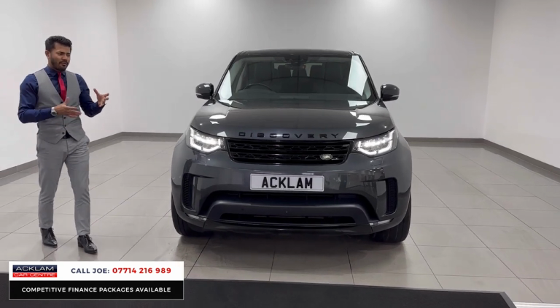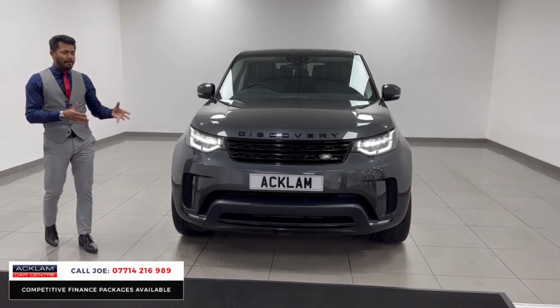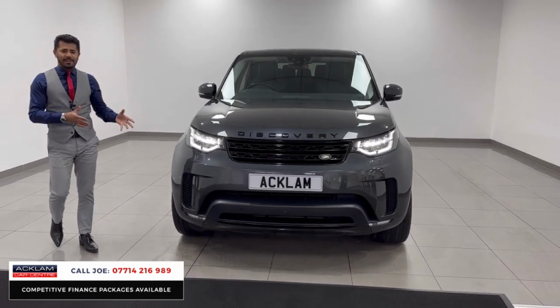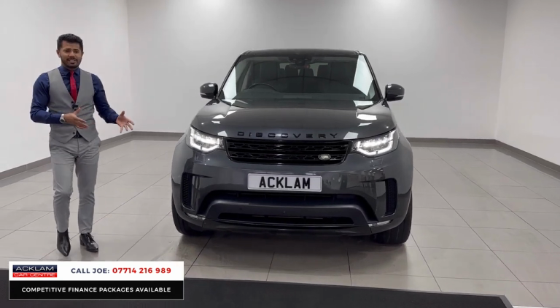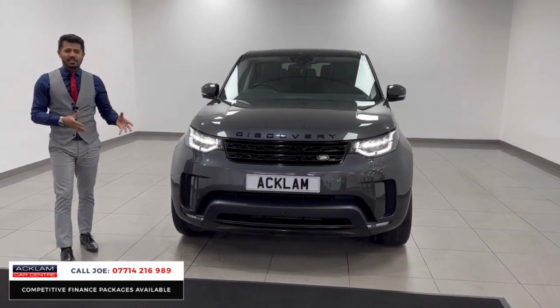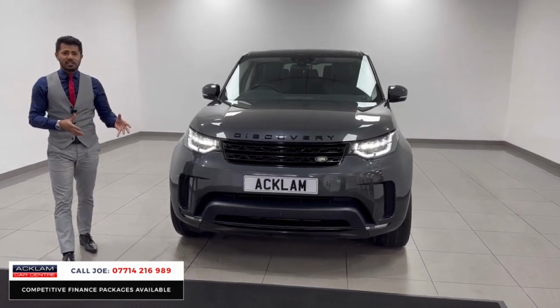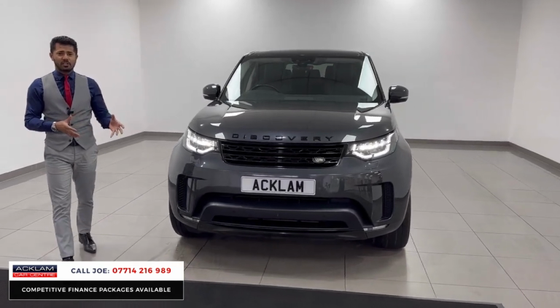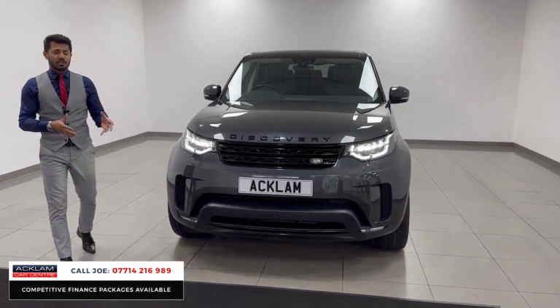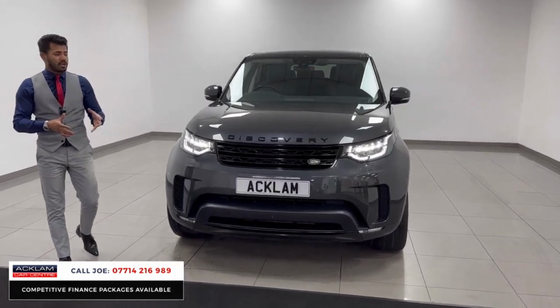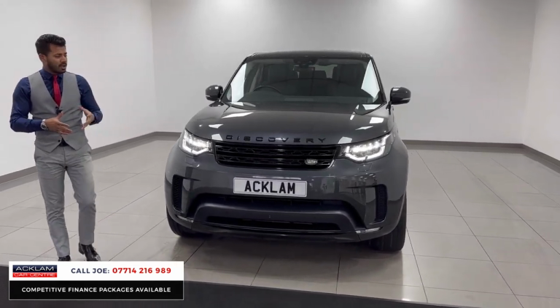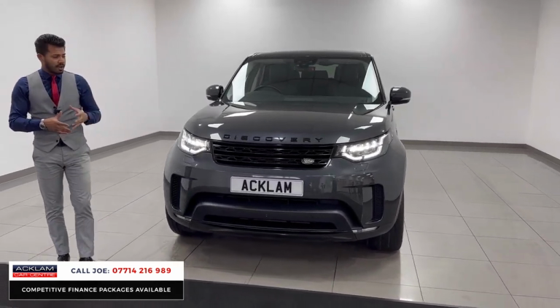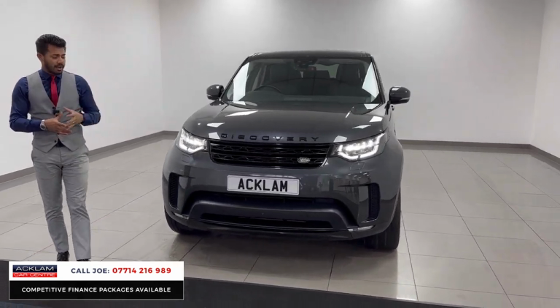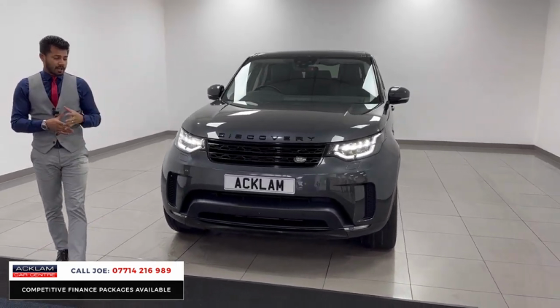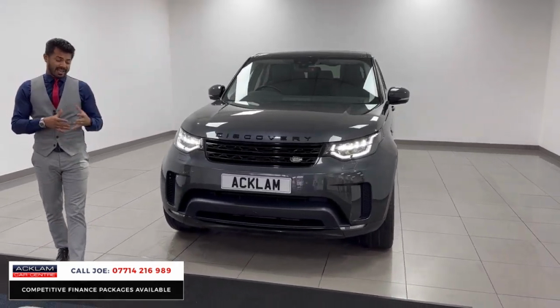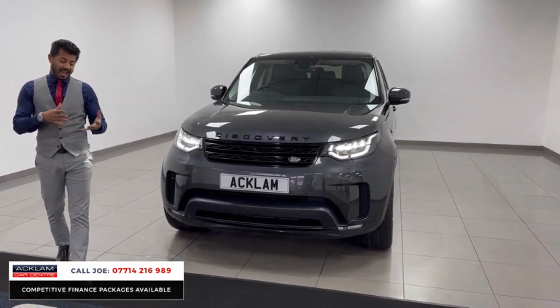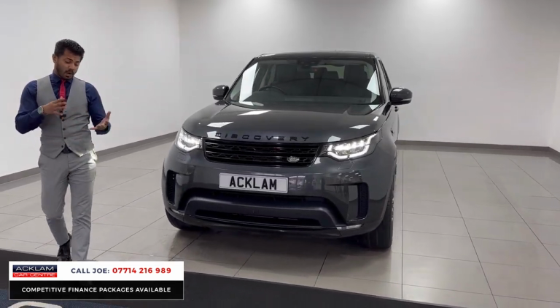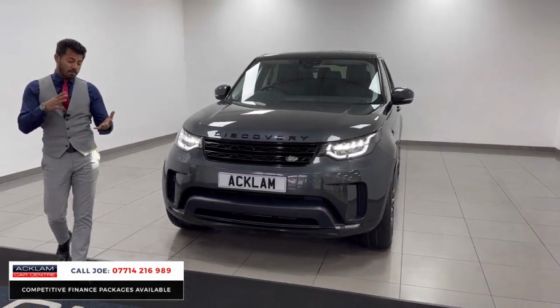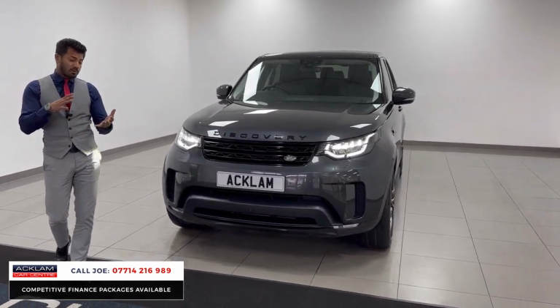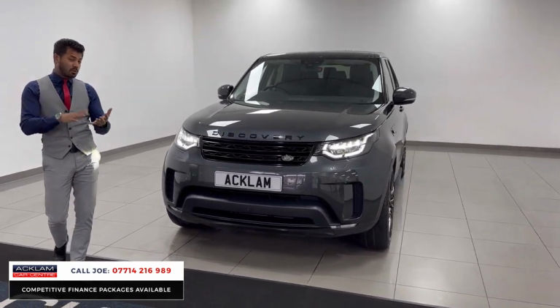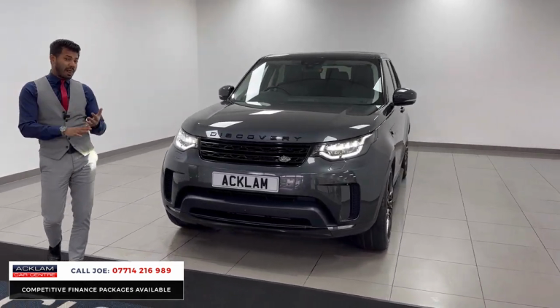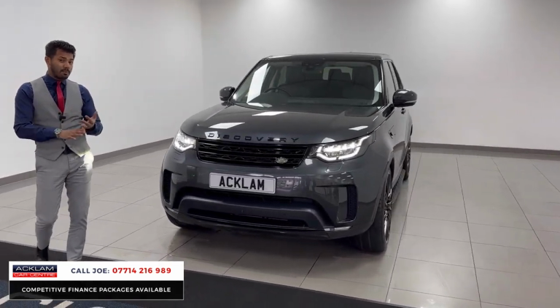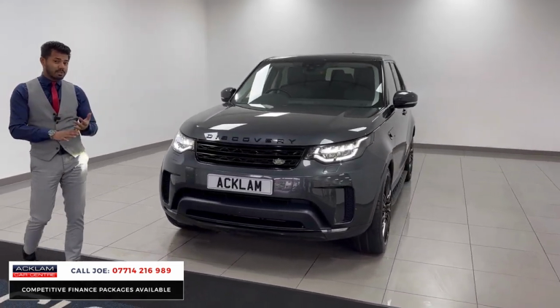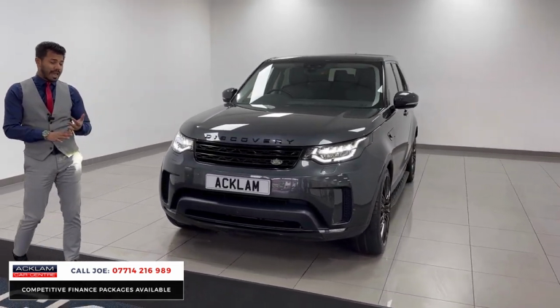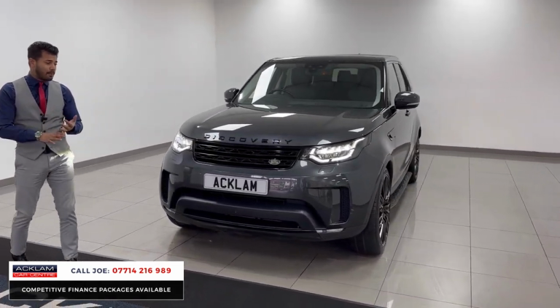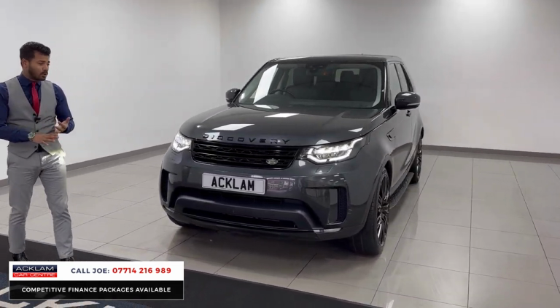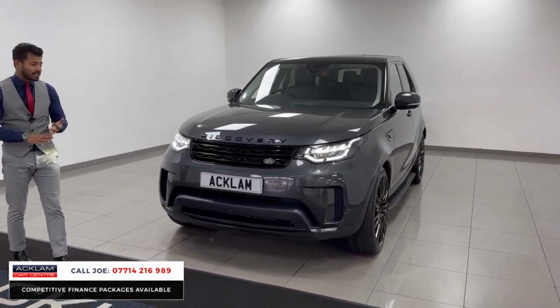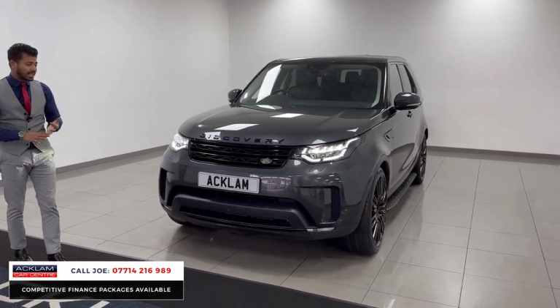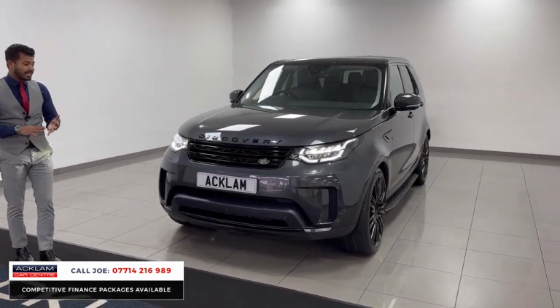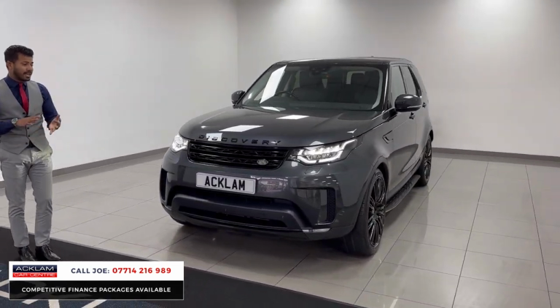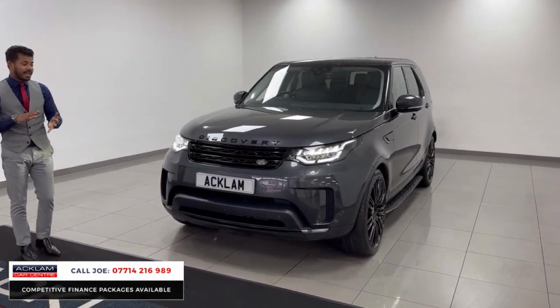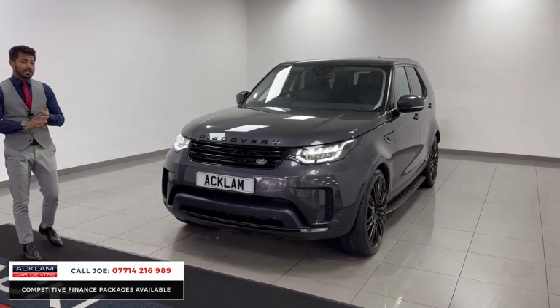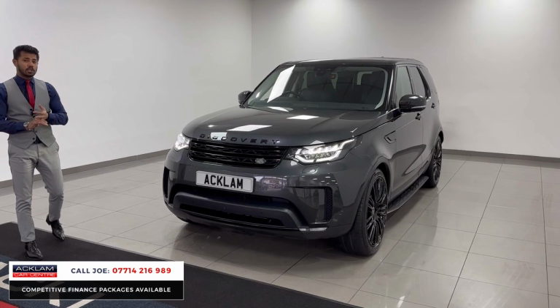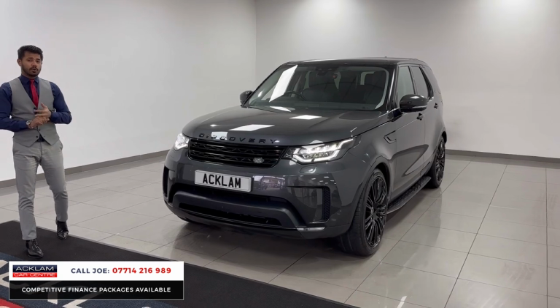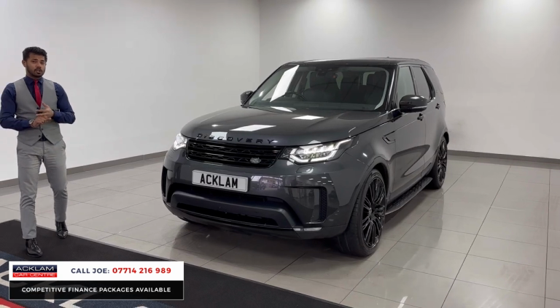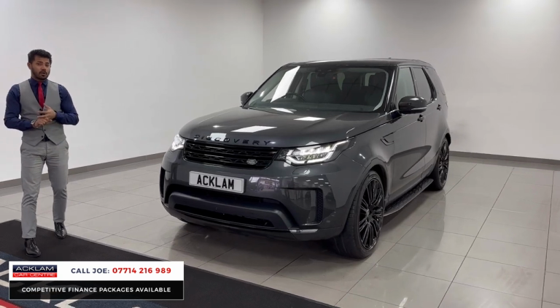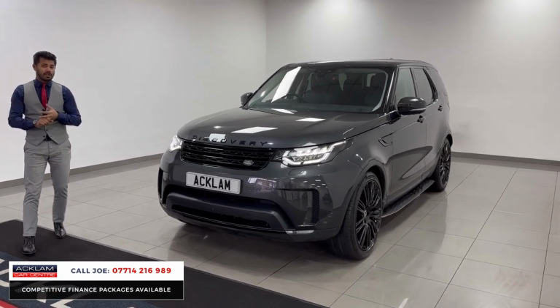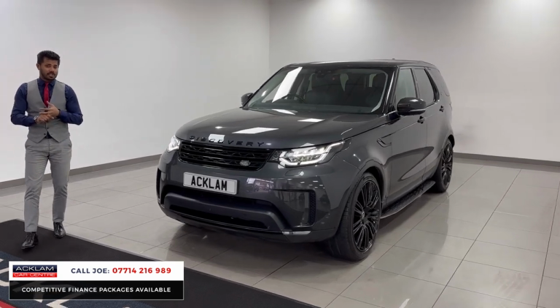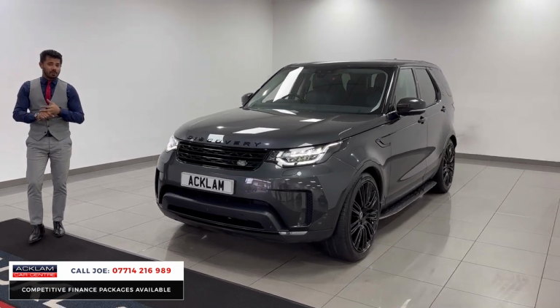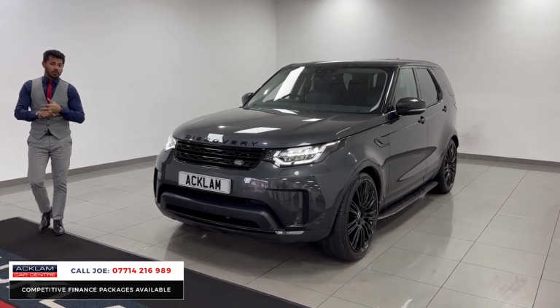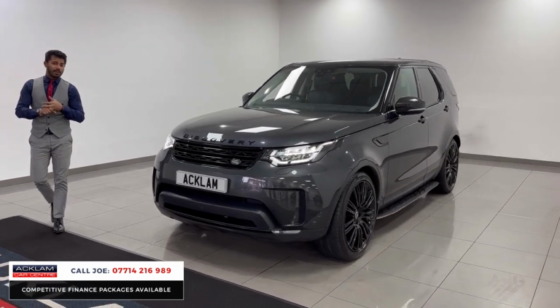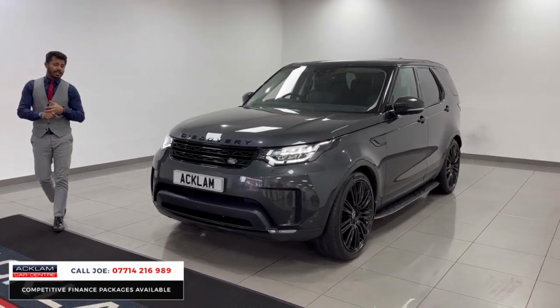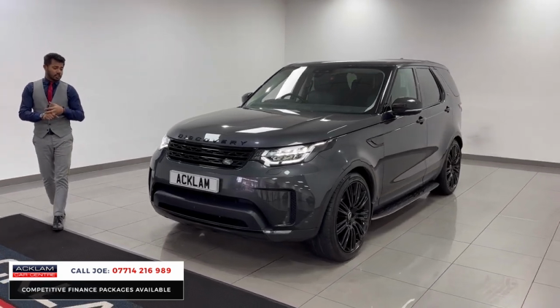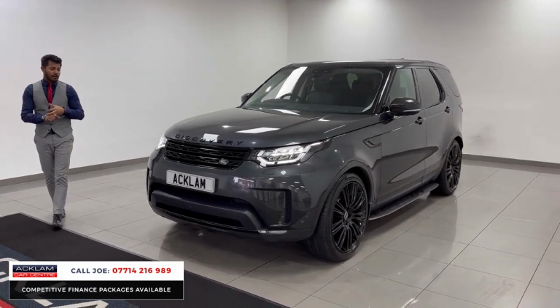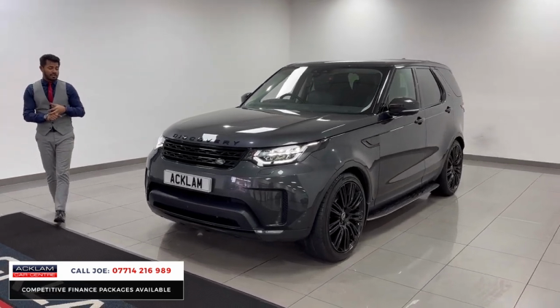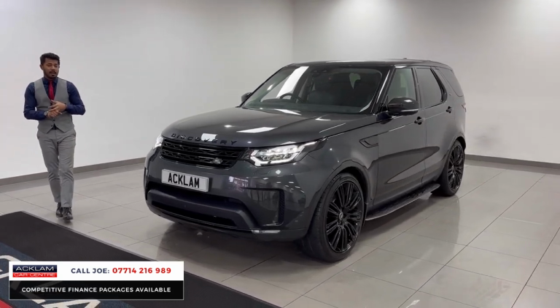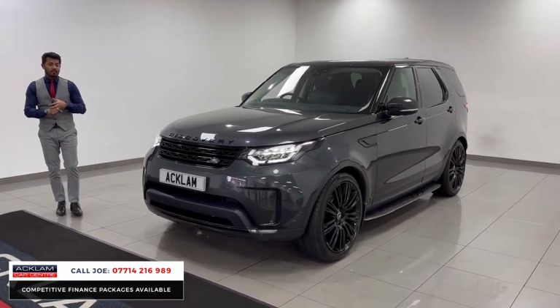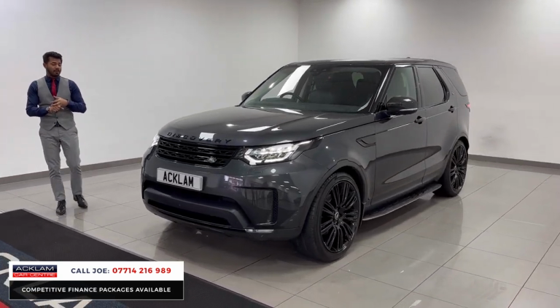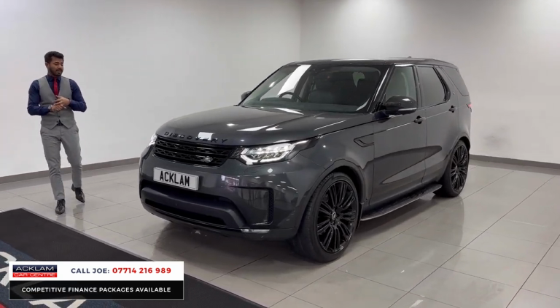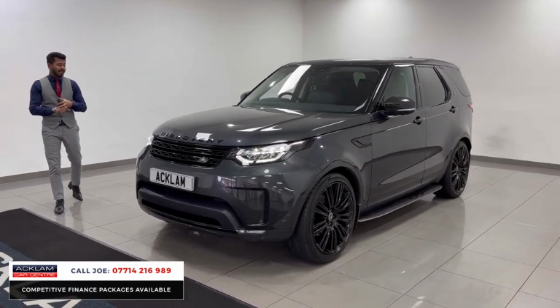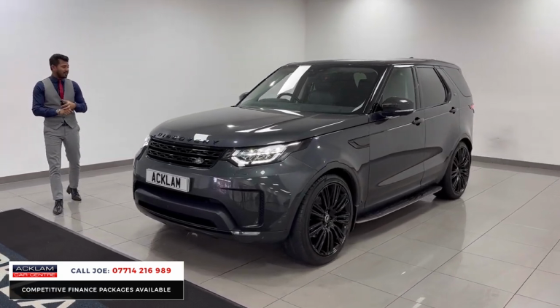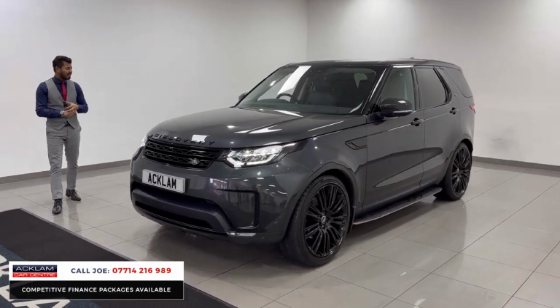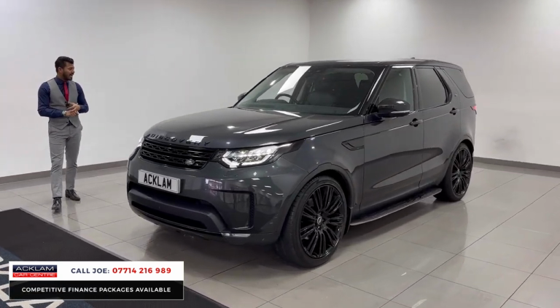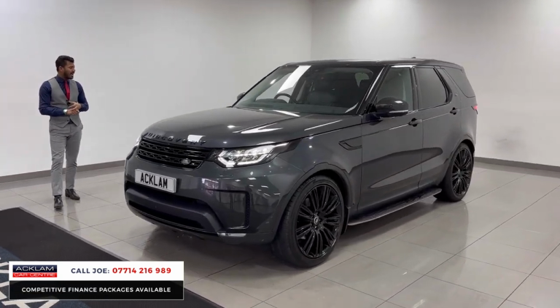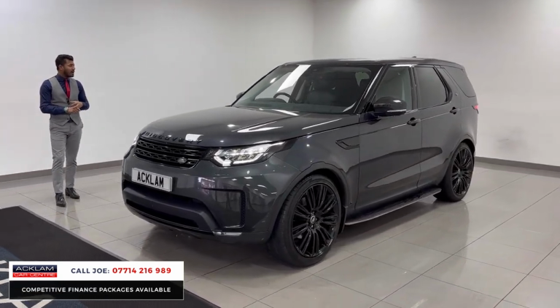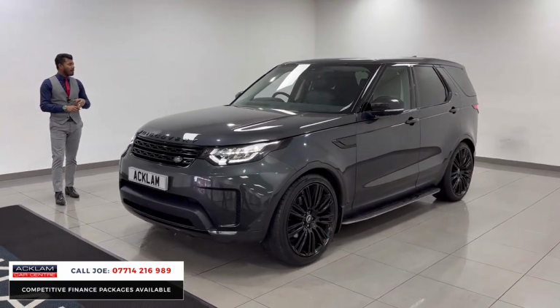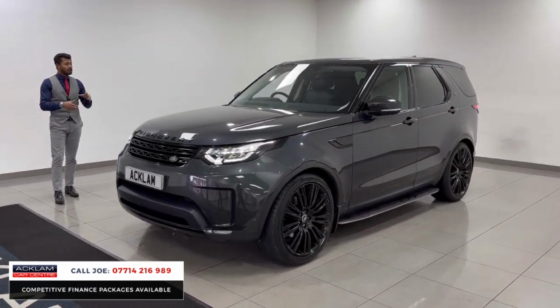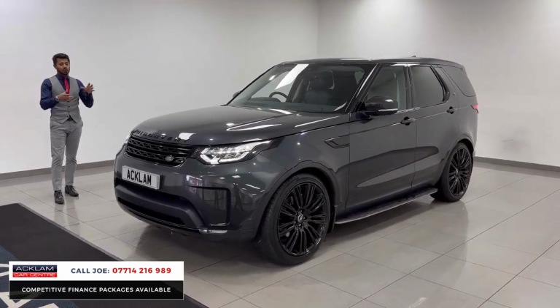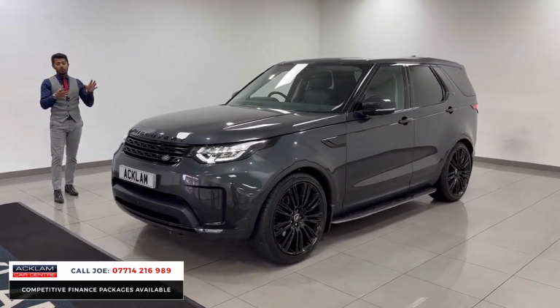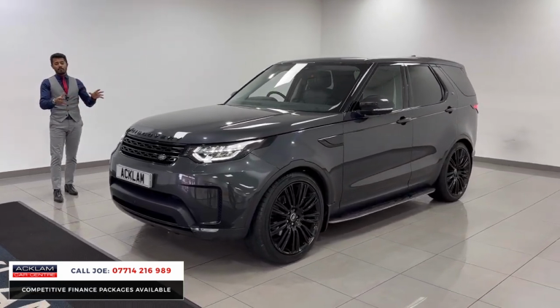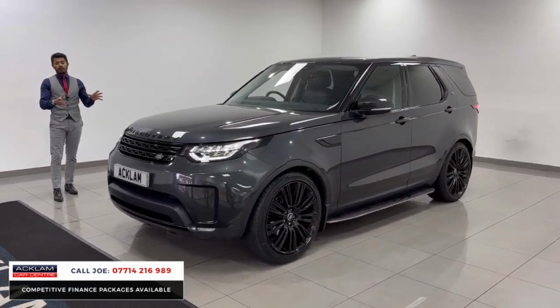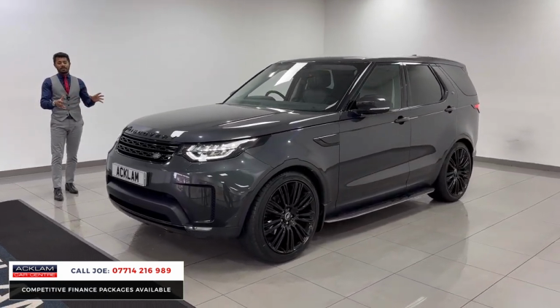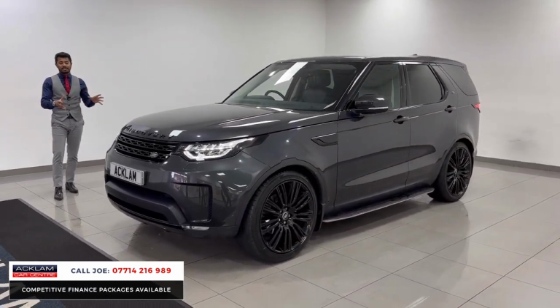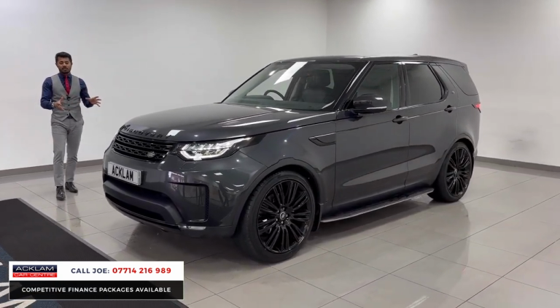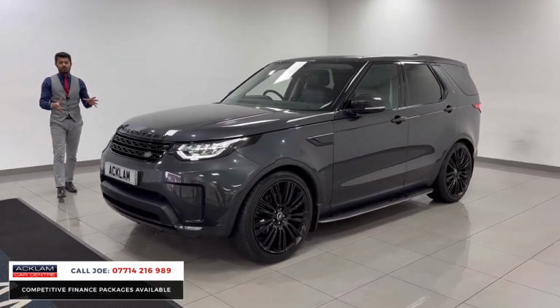It's in fabulous condition. The car comes with 12 months MOT and it is due a service now, so it will get a service before you get the car. It's a new model Discovery, so it has that new design to the exterior and also the interior.